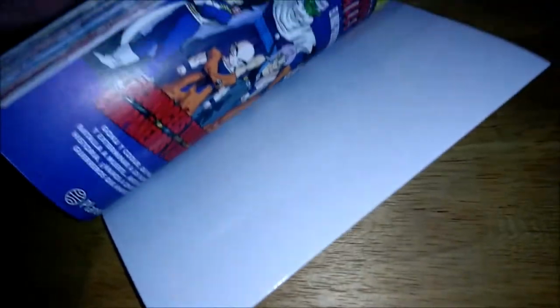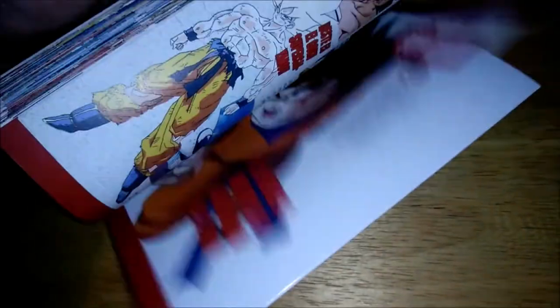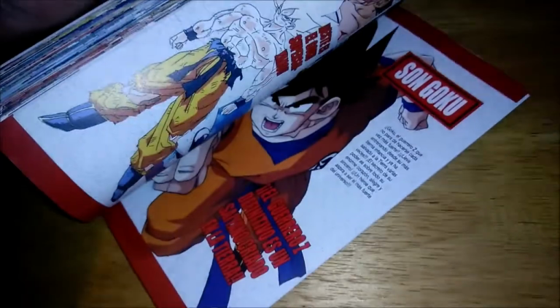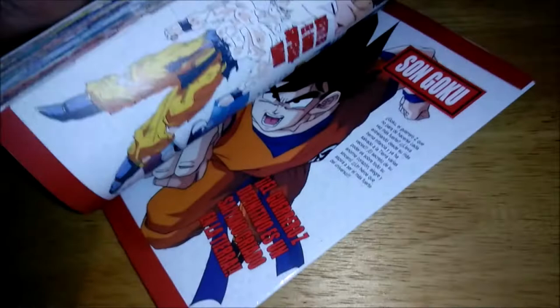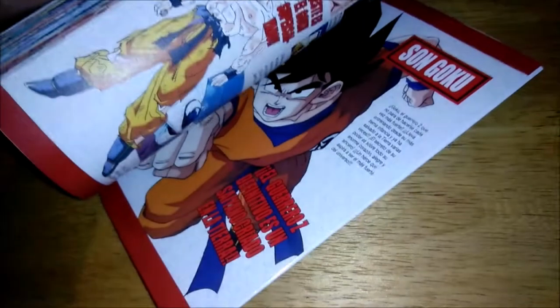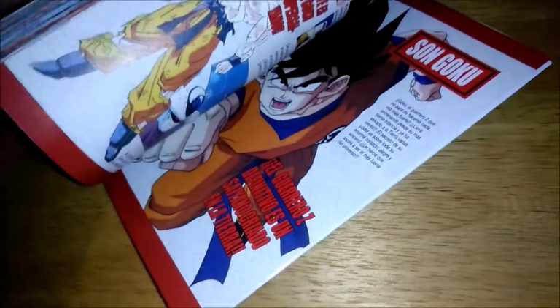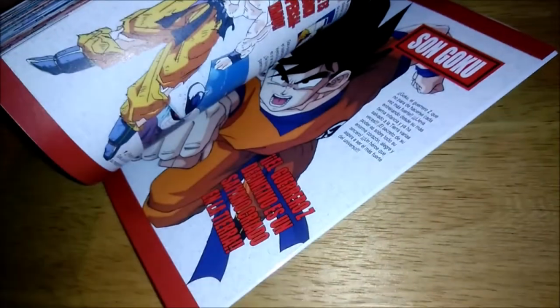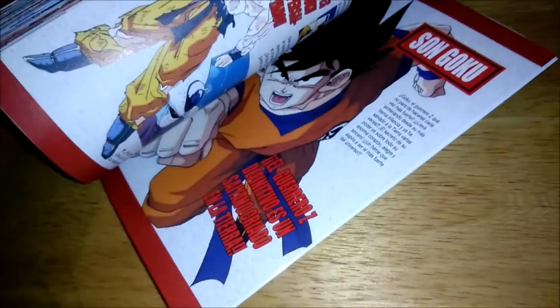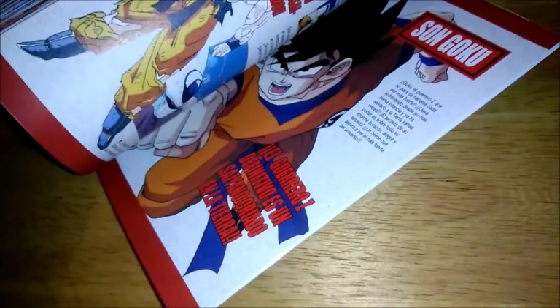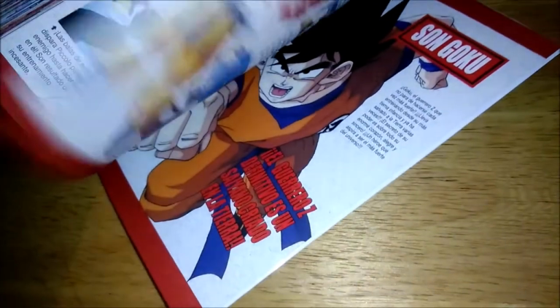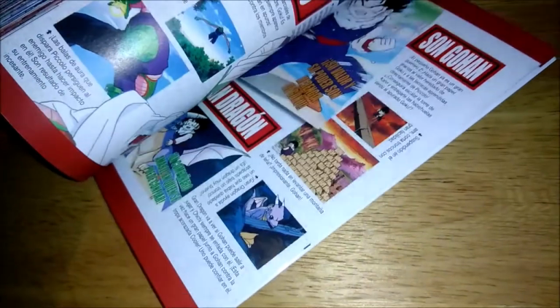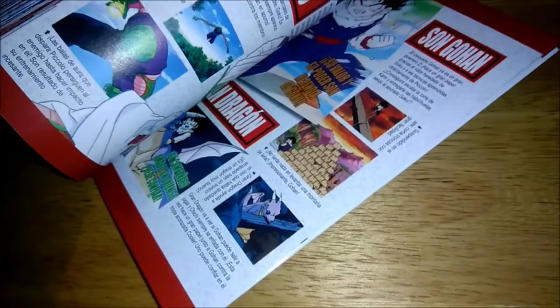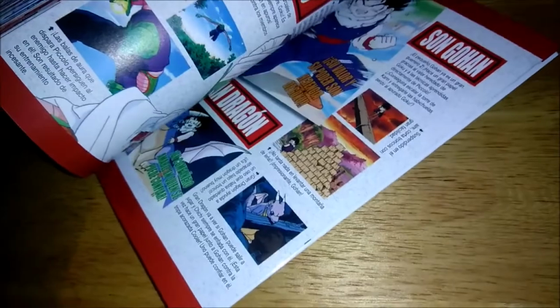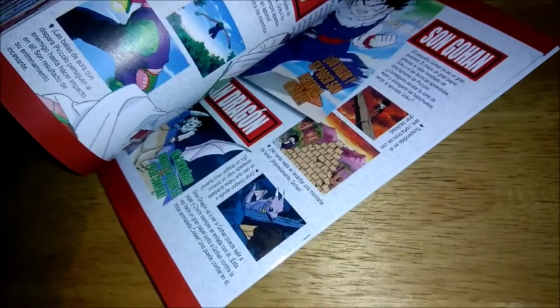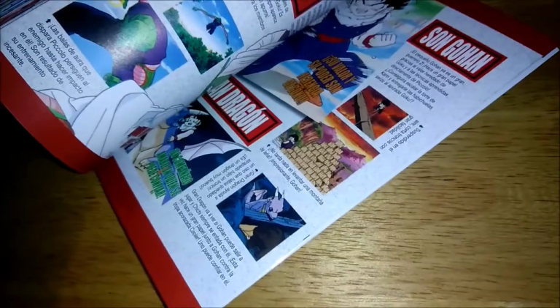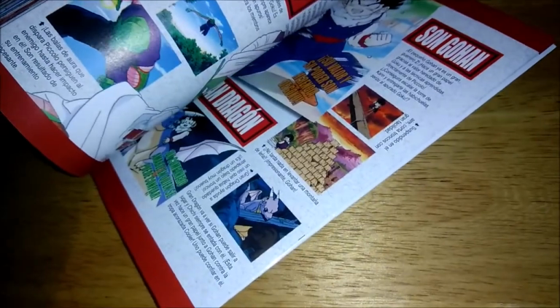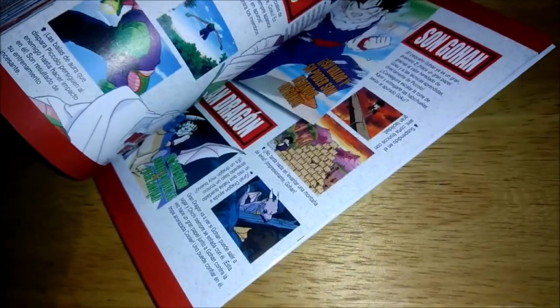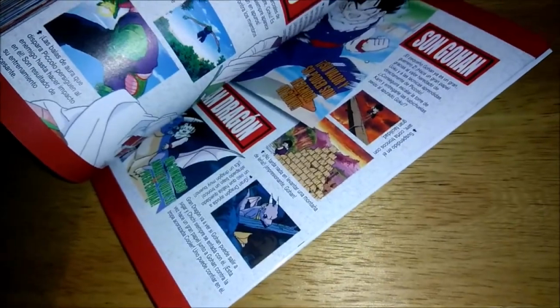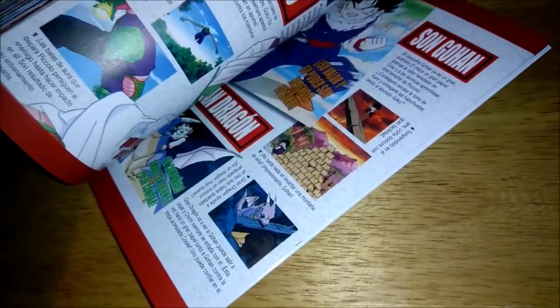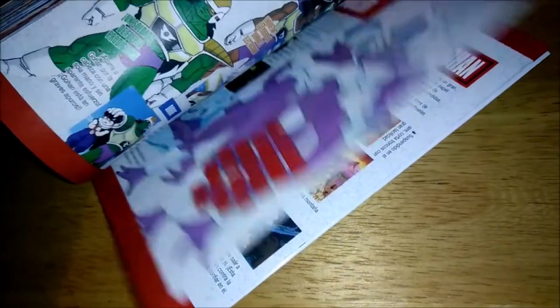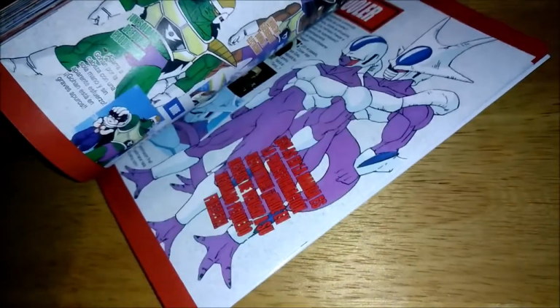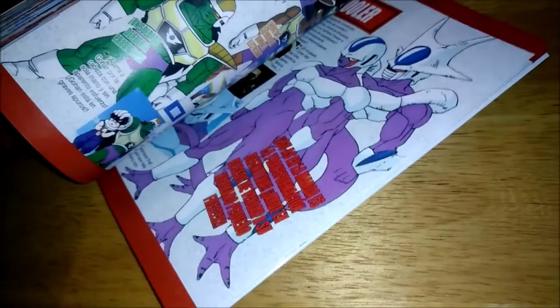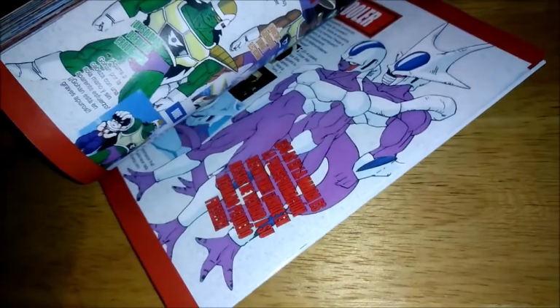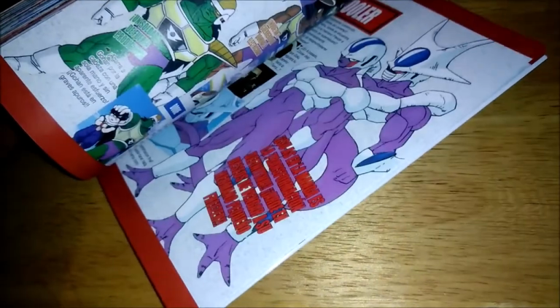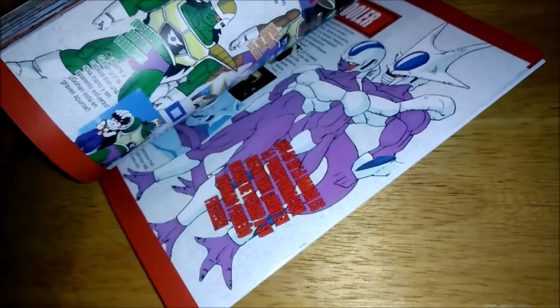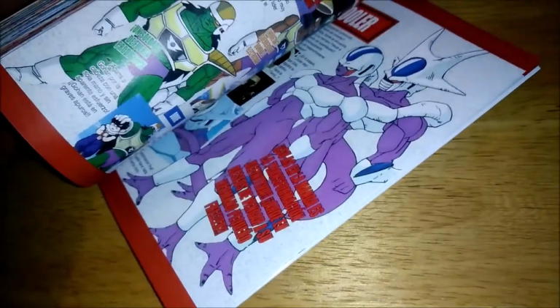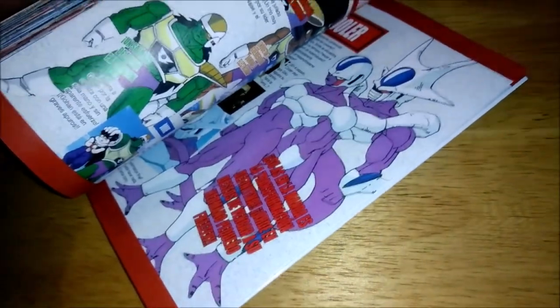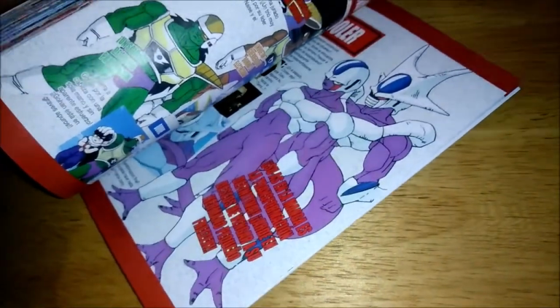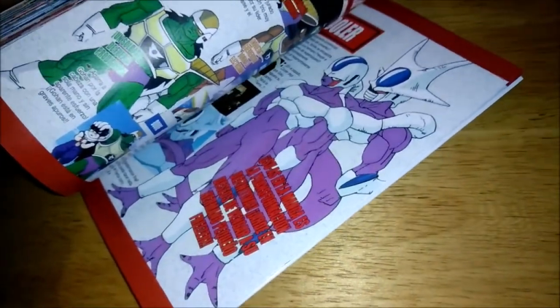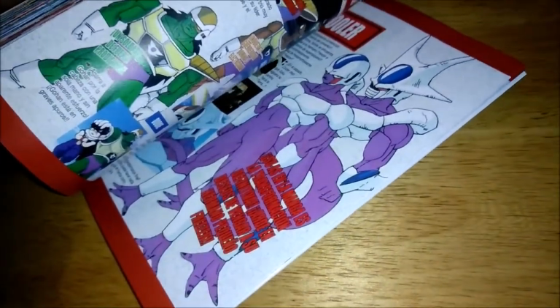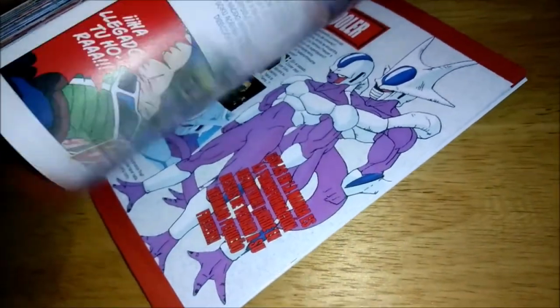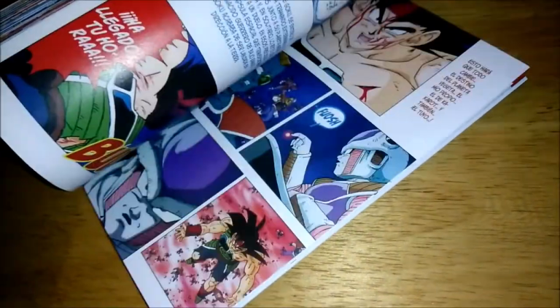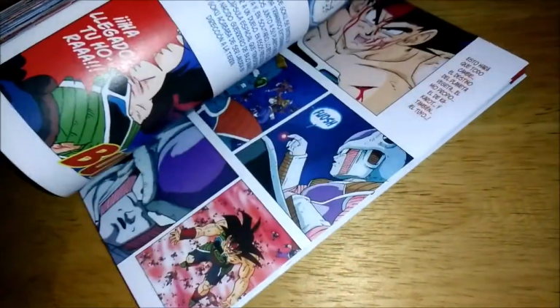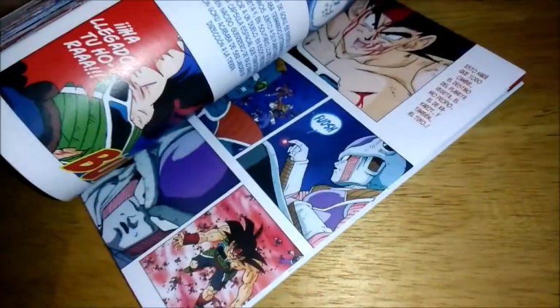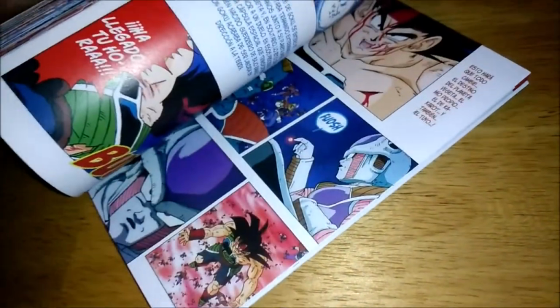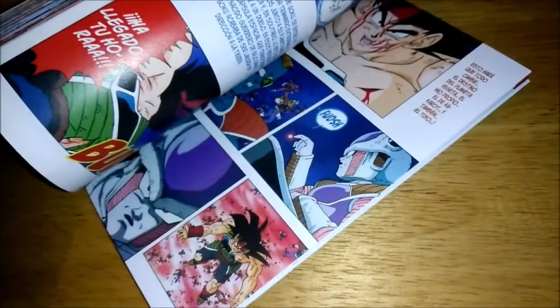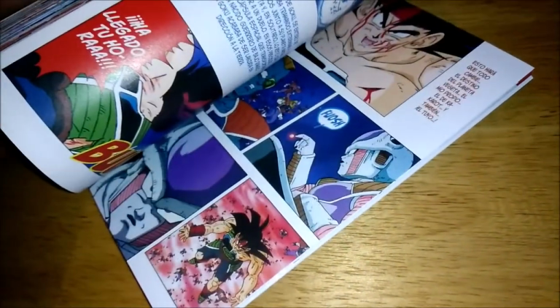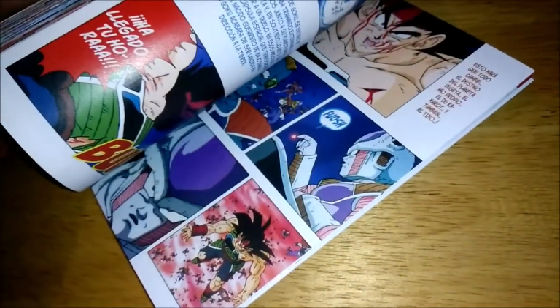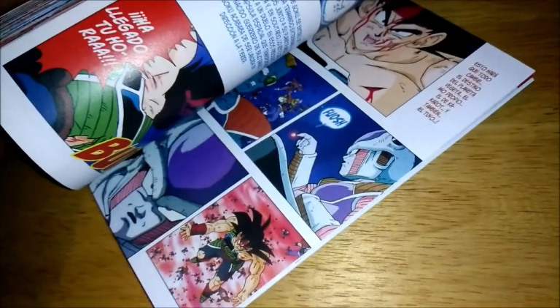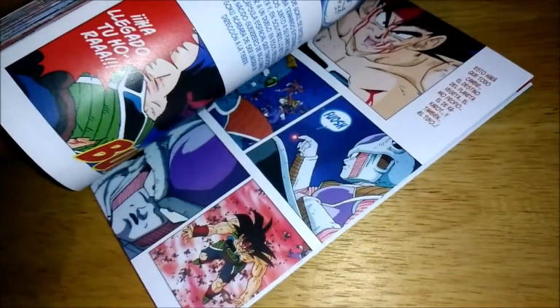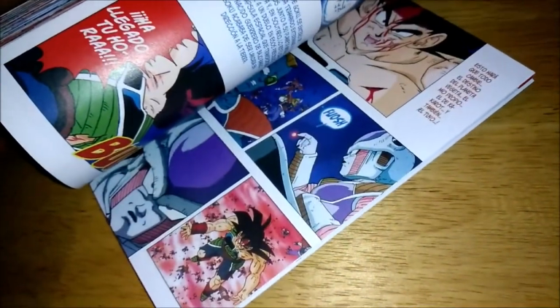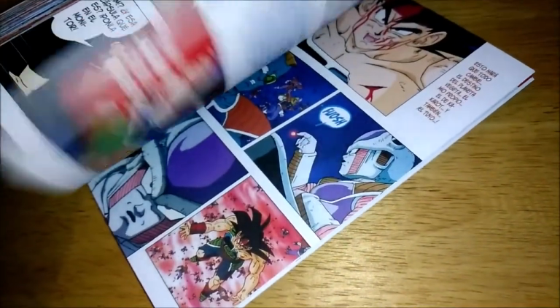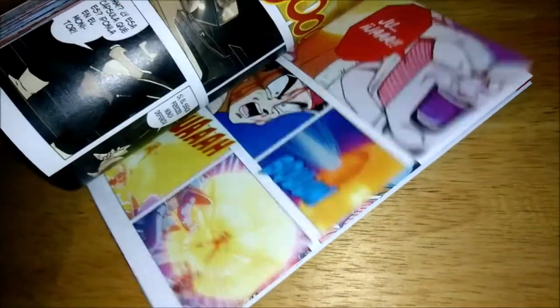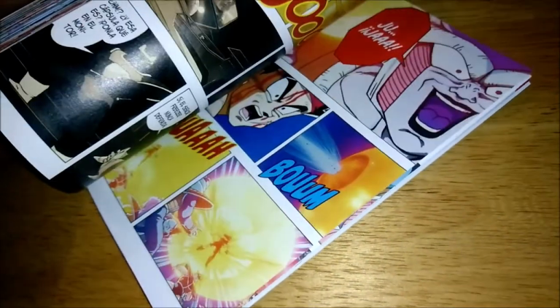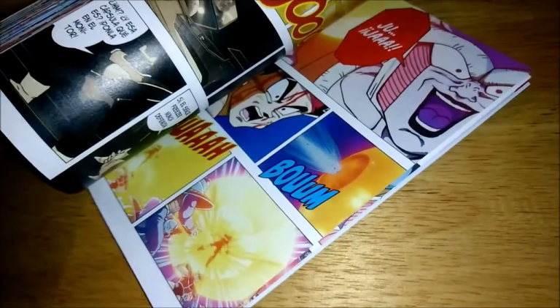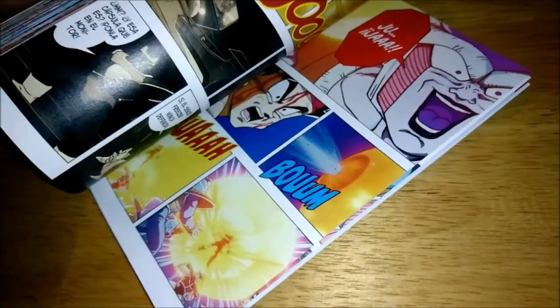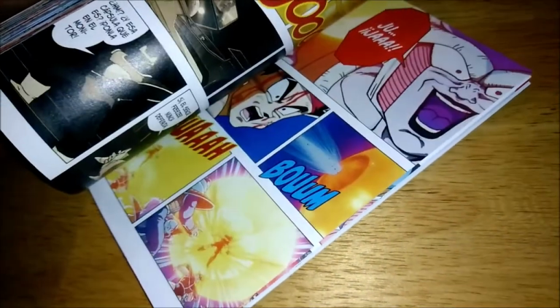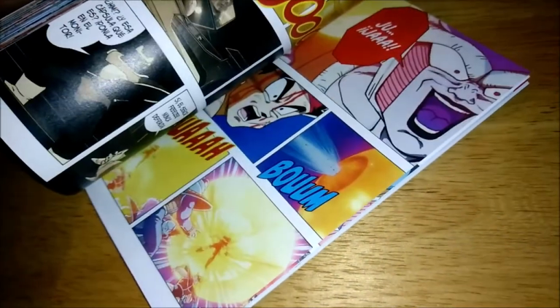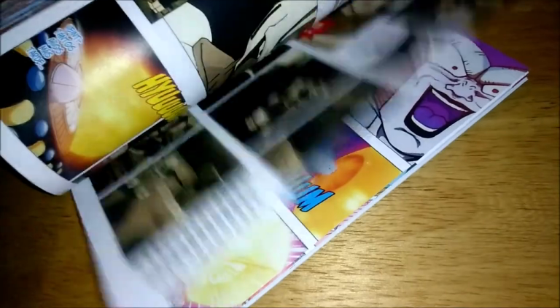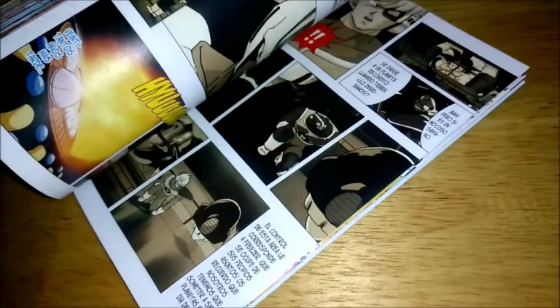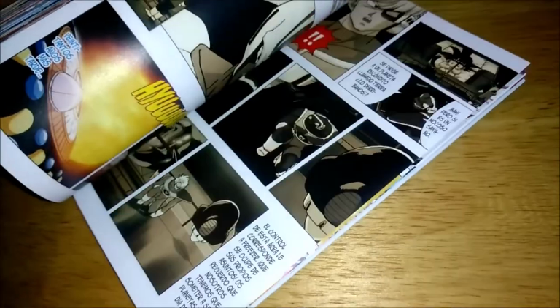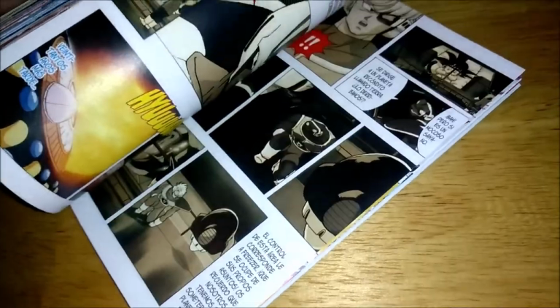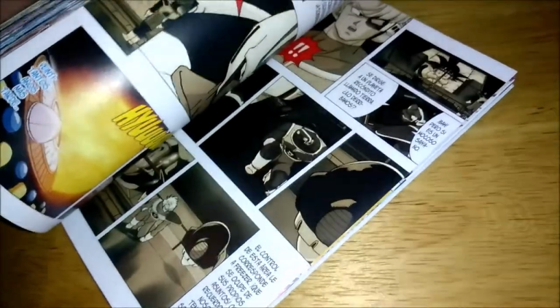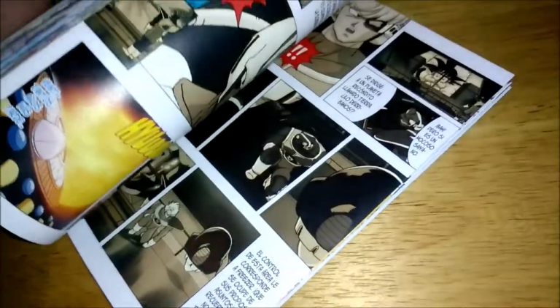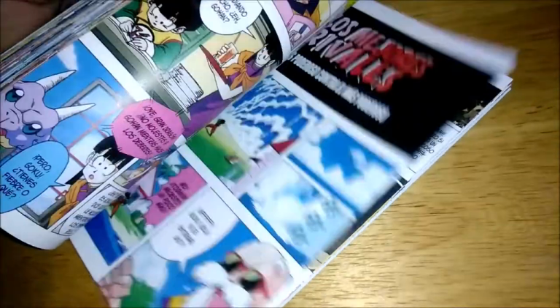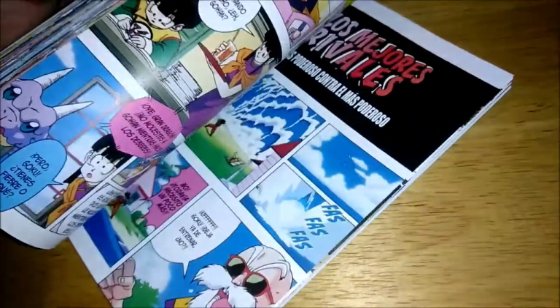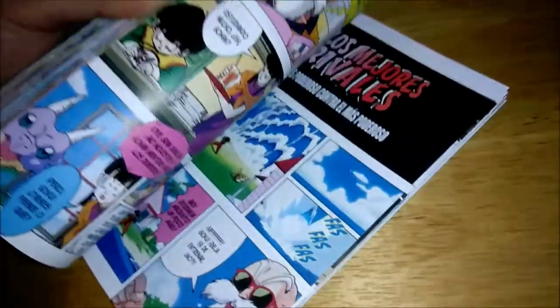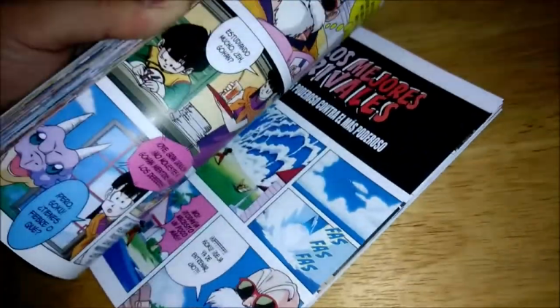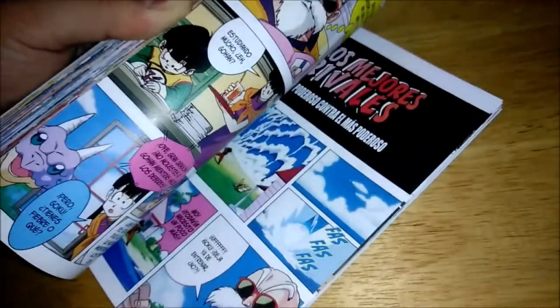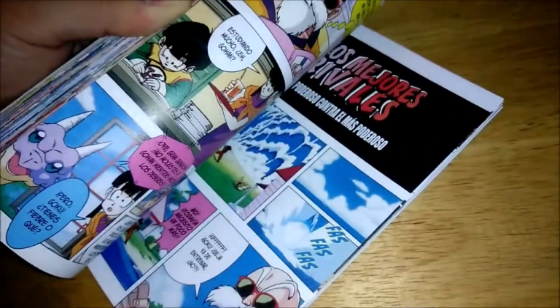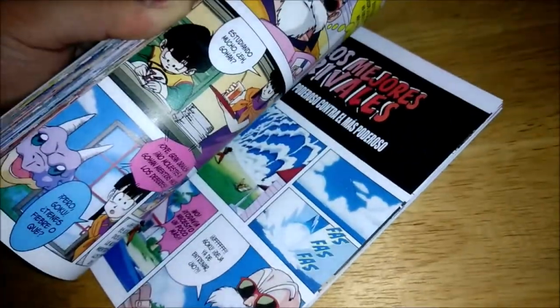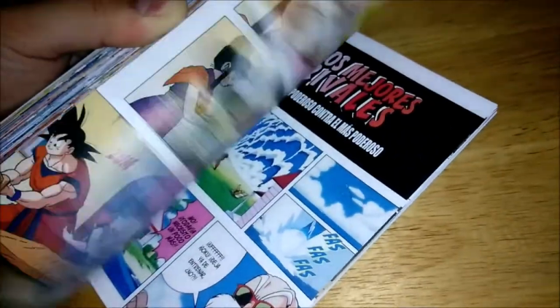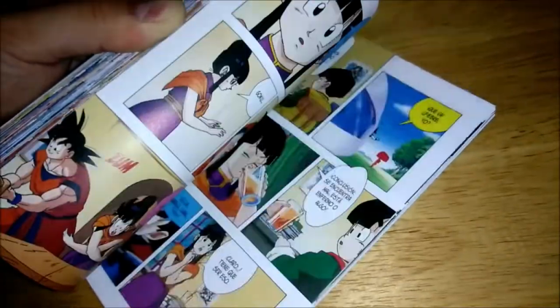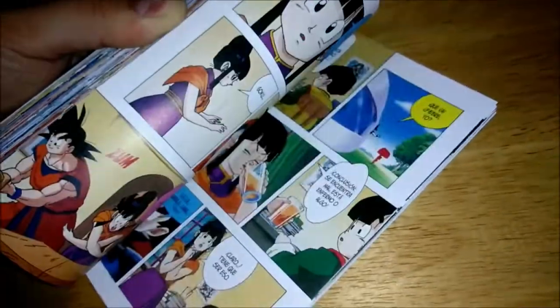So there you go, some character profiles and a few little extras here and there before the movie actually begins.